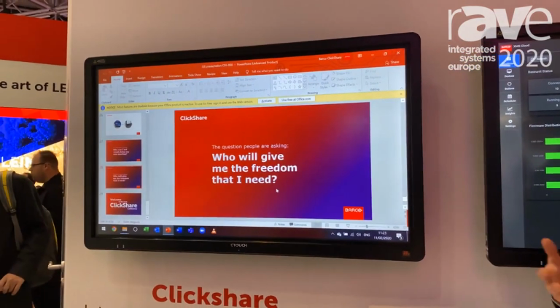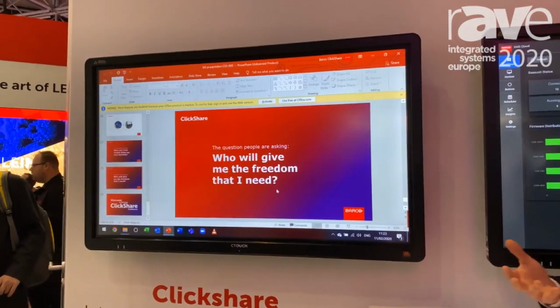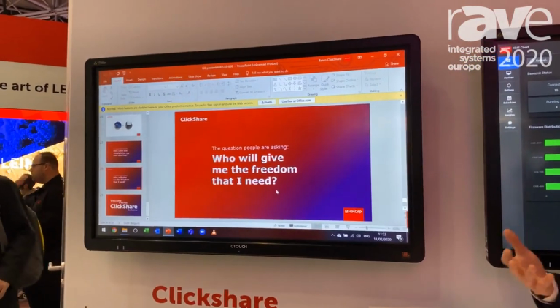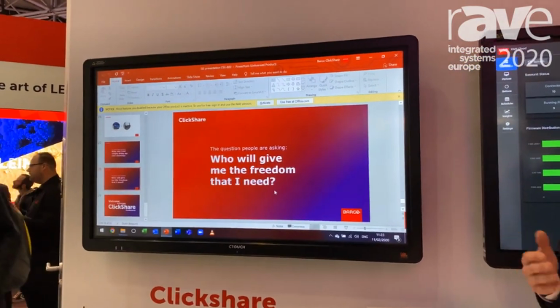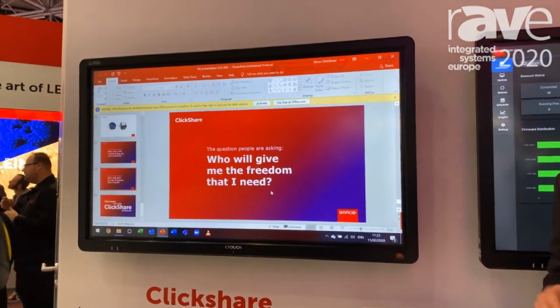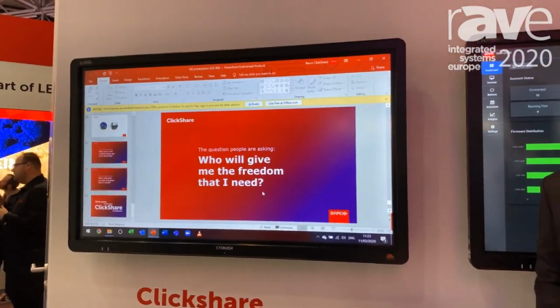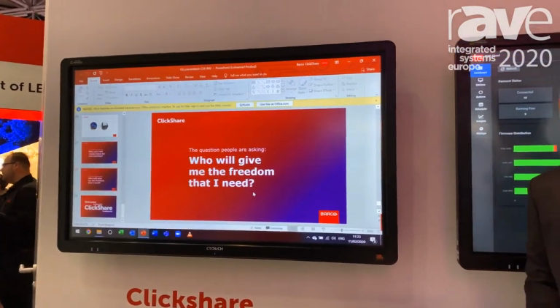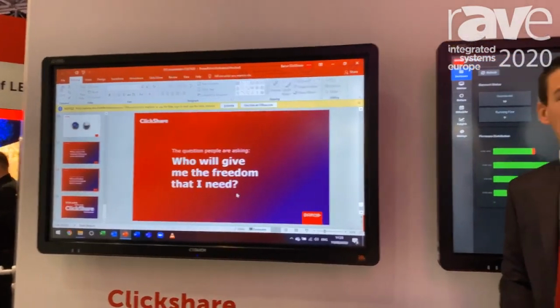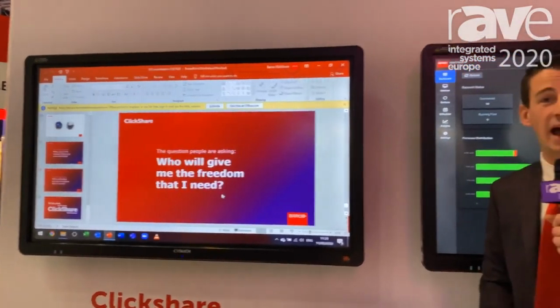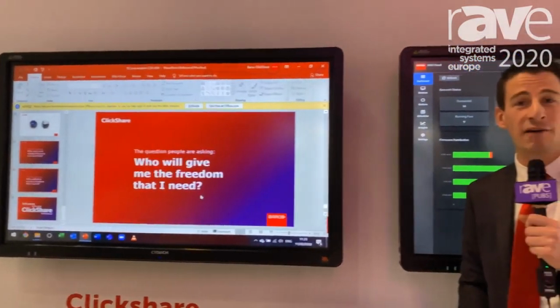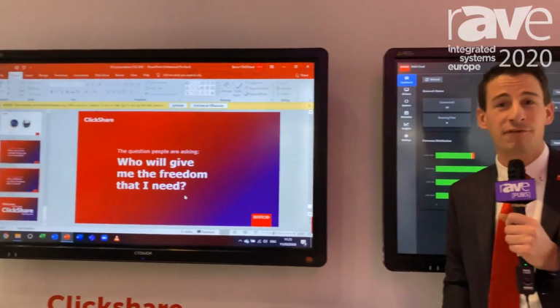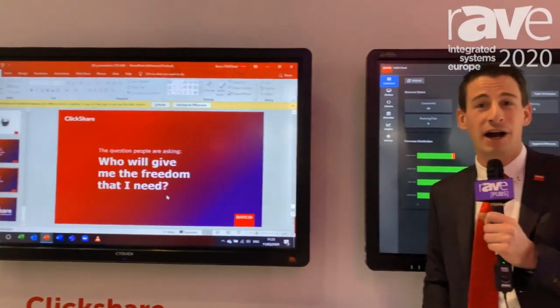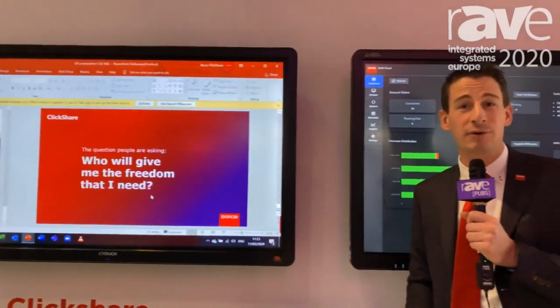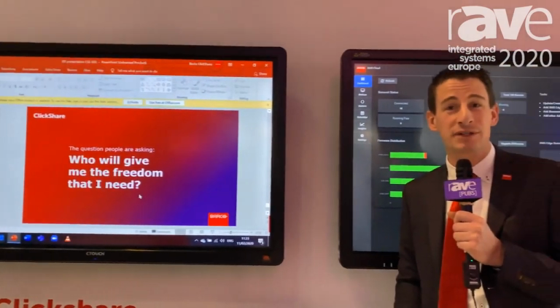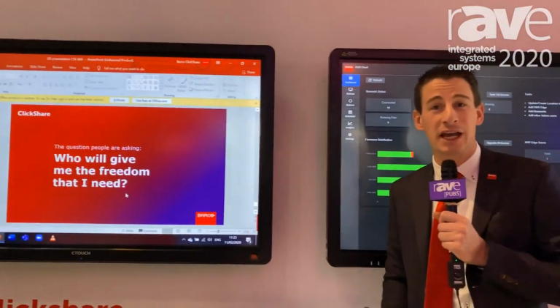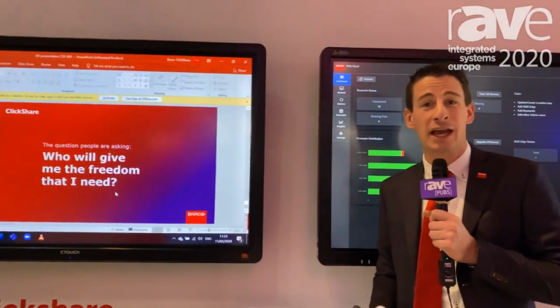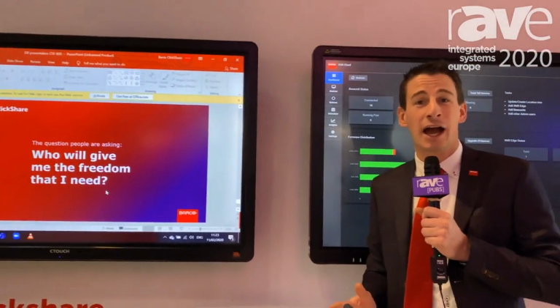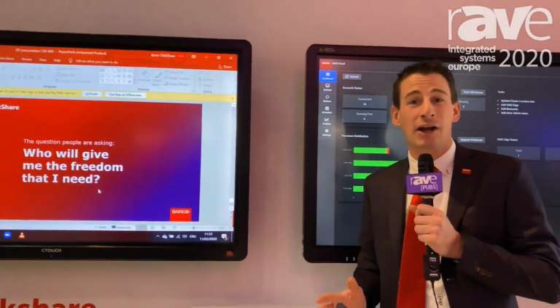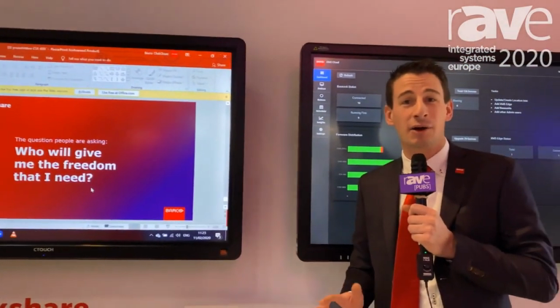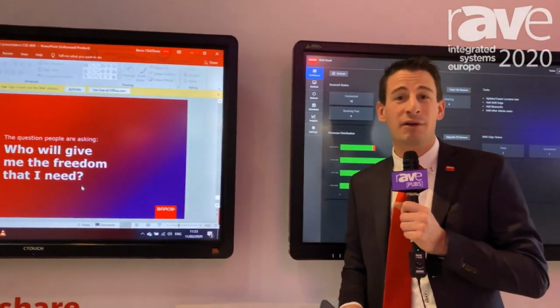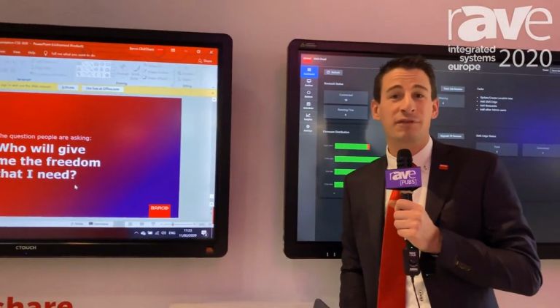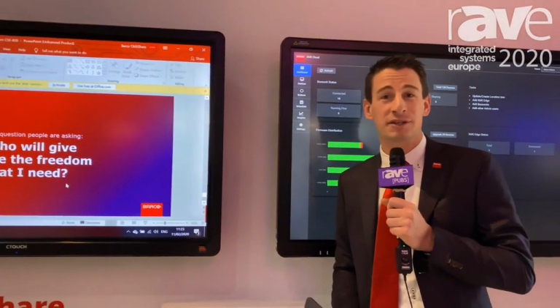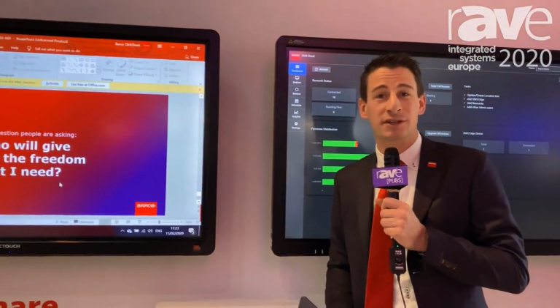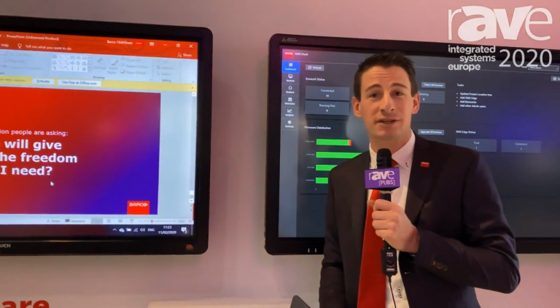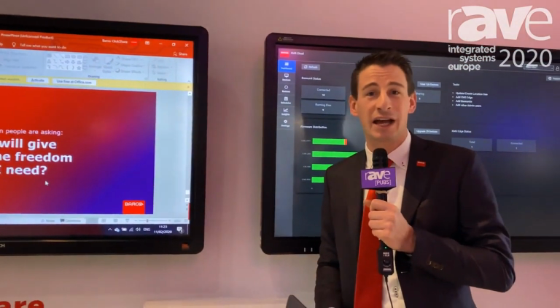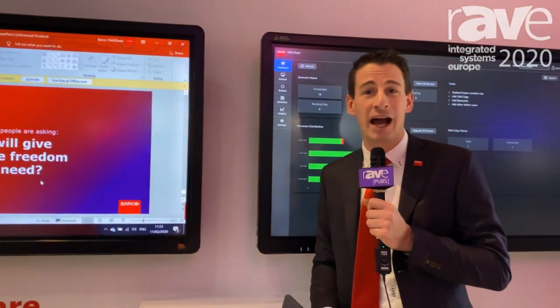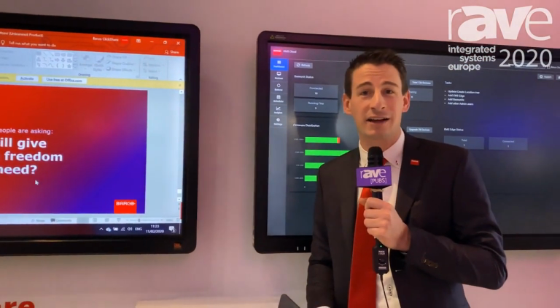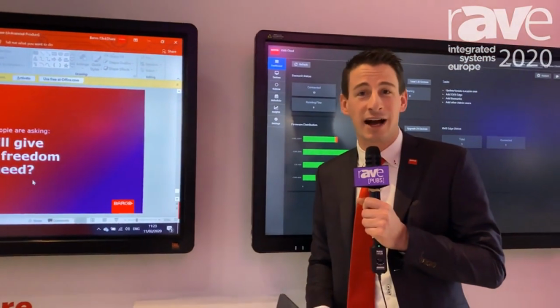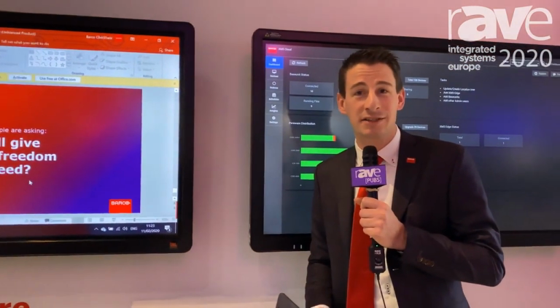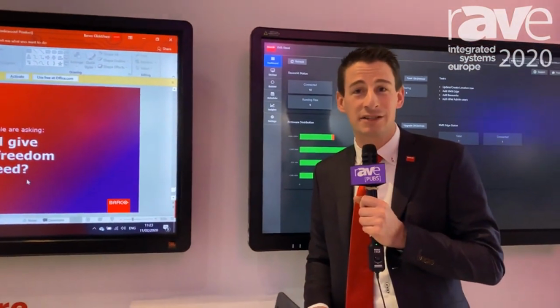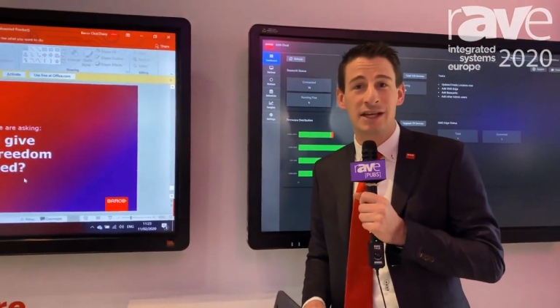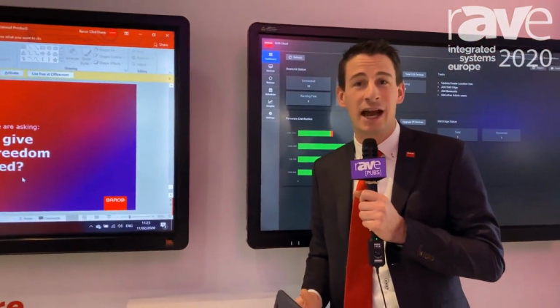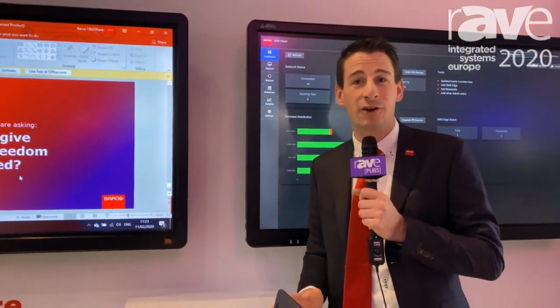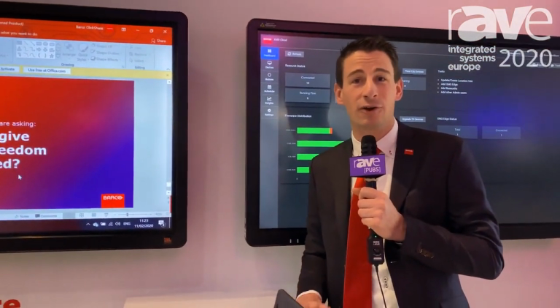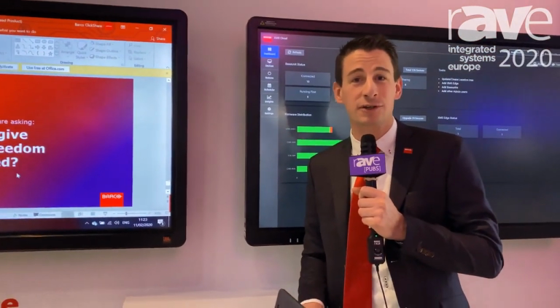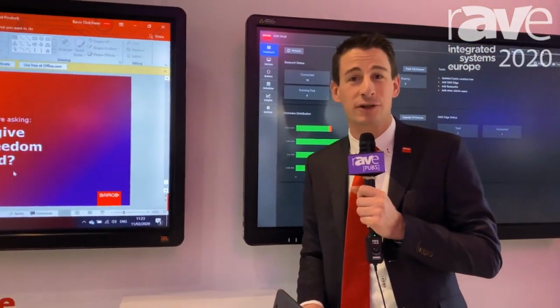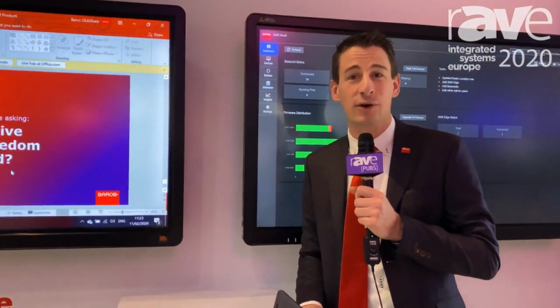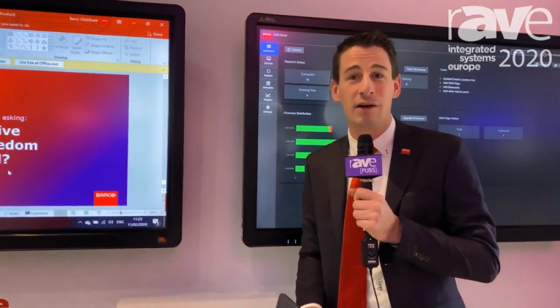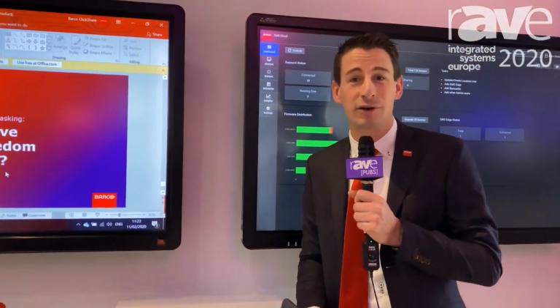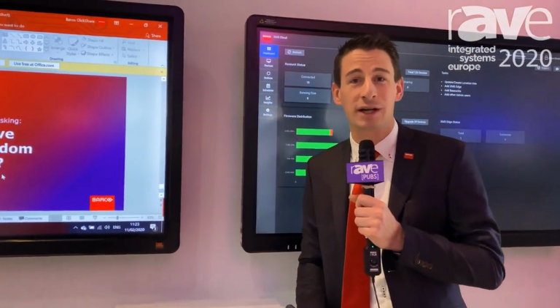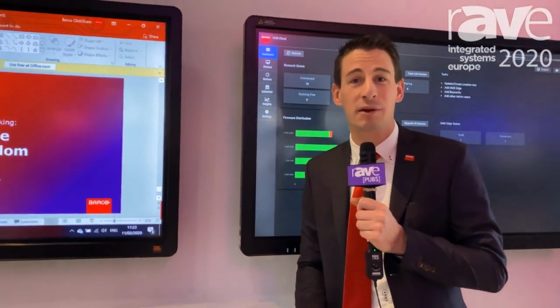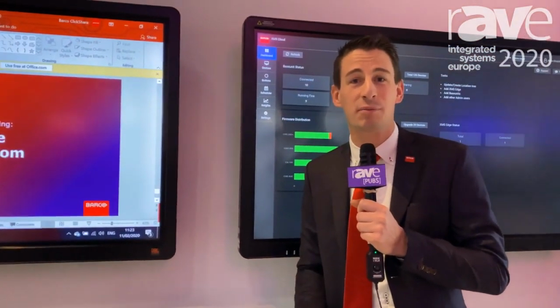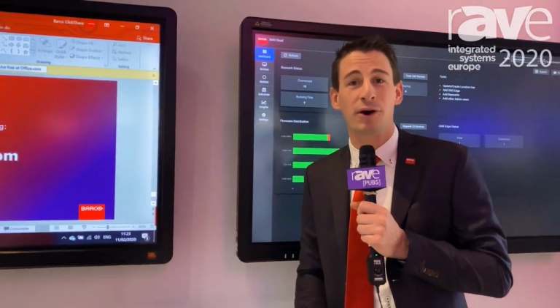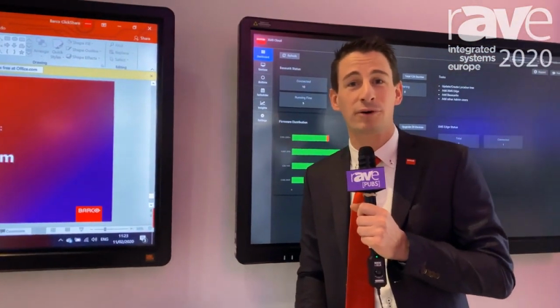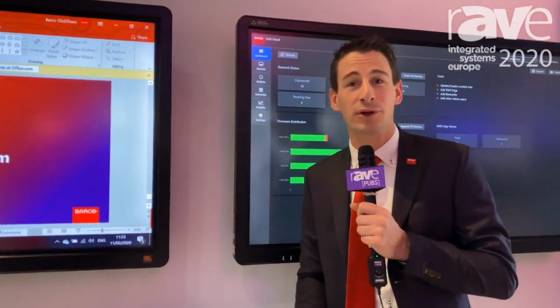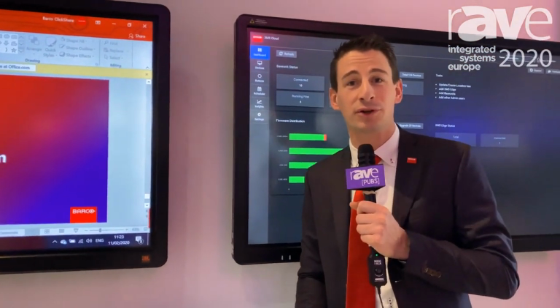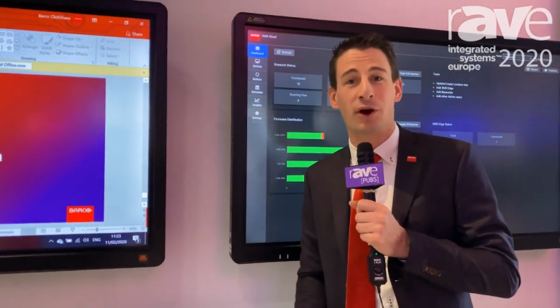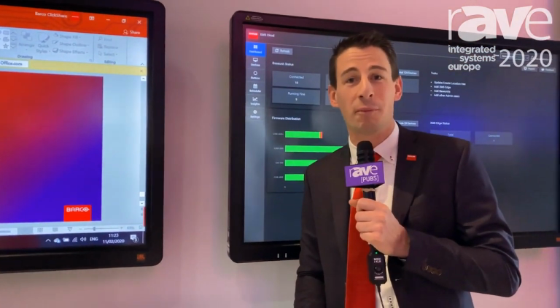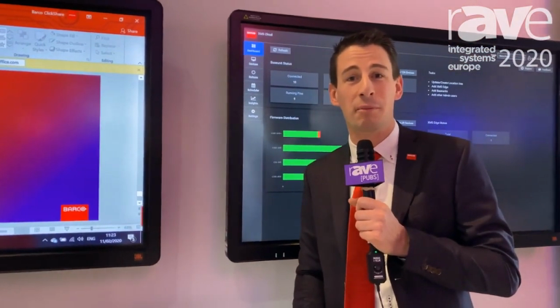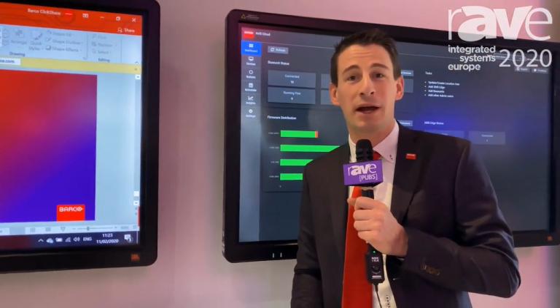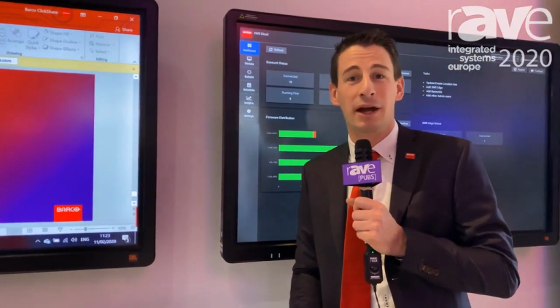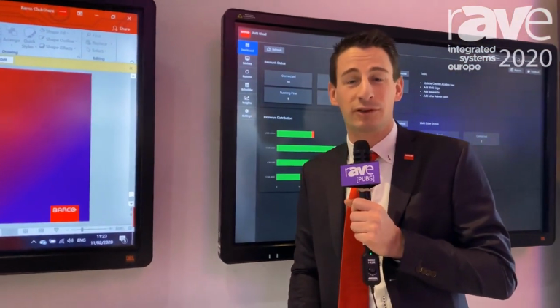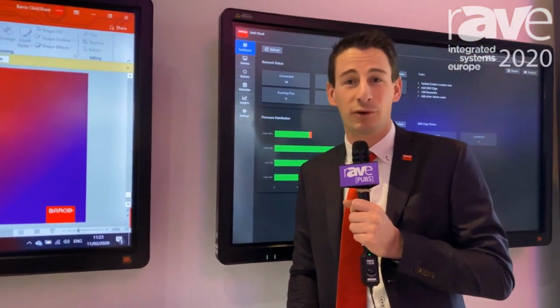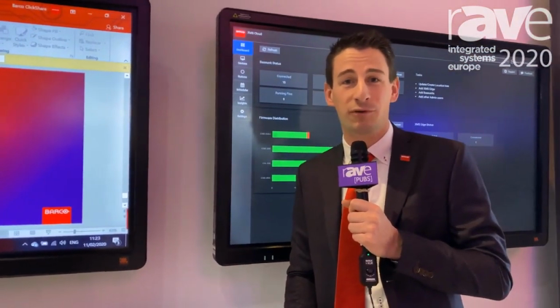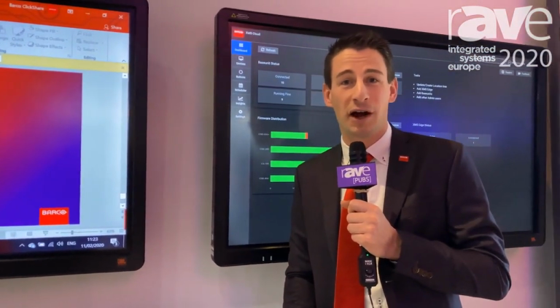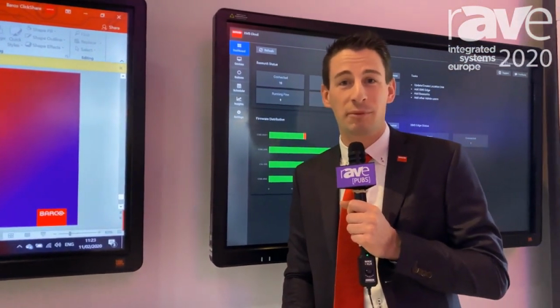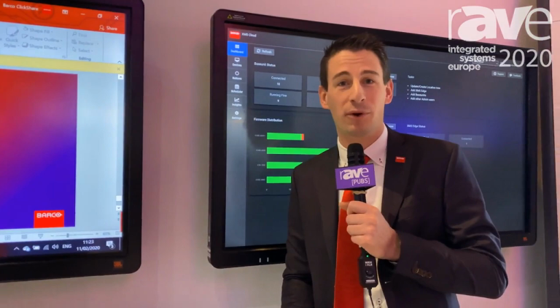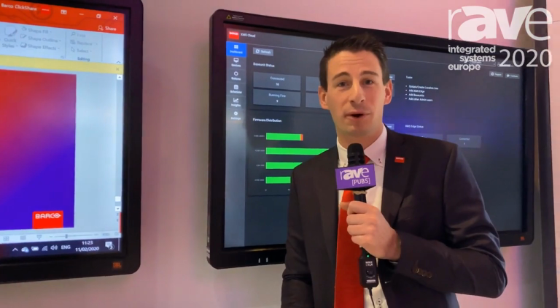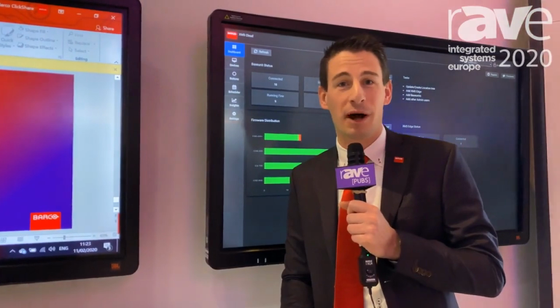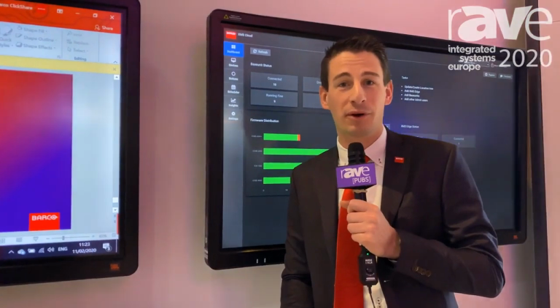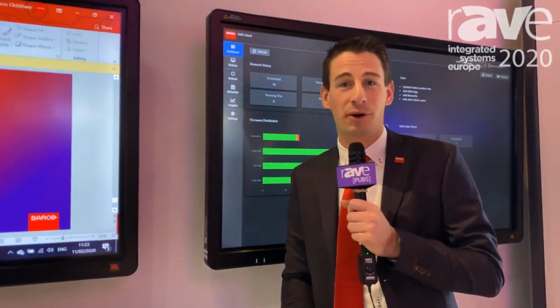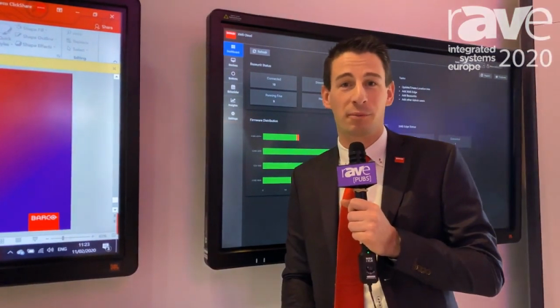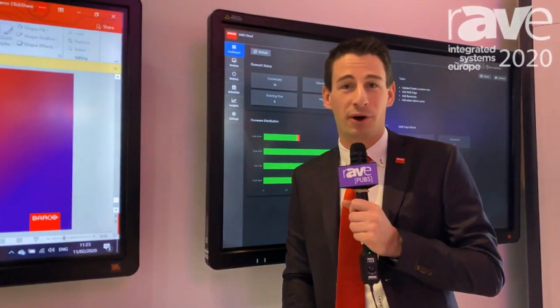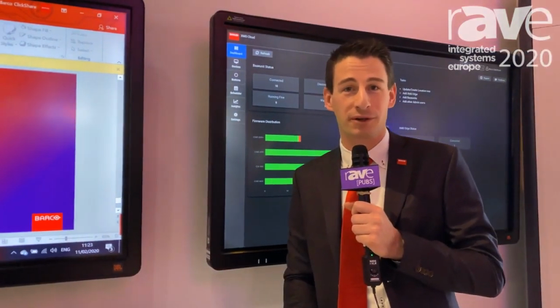So that's it for what we have. Come and visit us at ISE and also have a look at barco.com to find out more about our products.